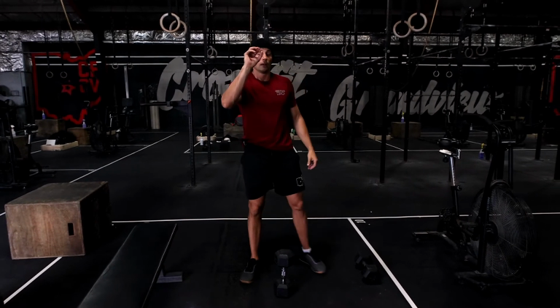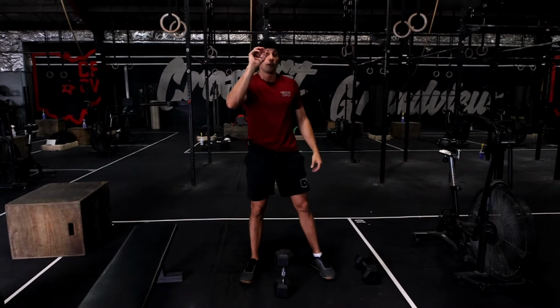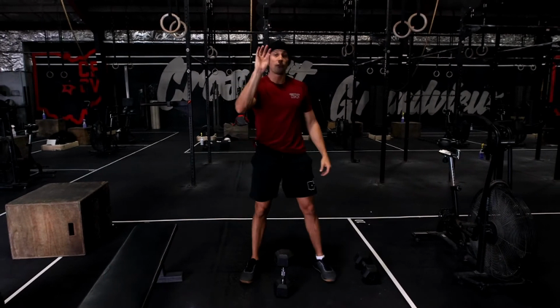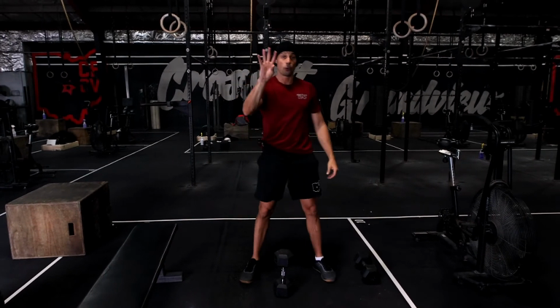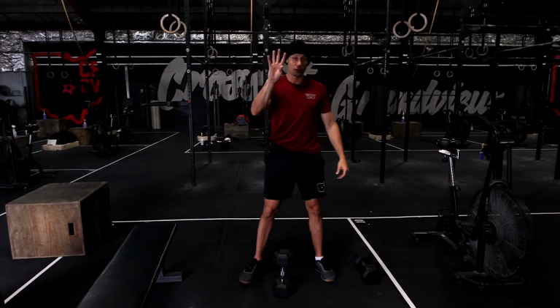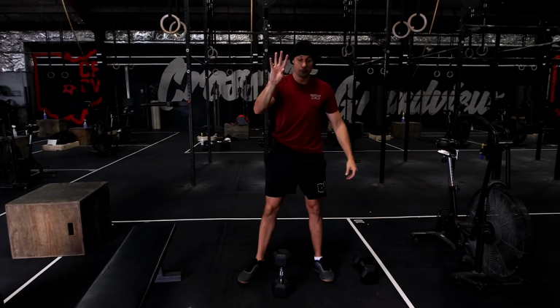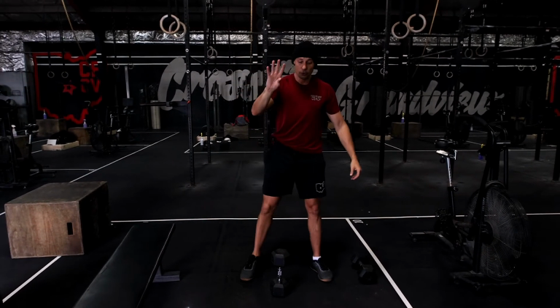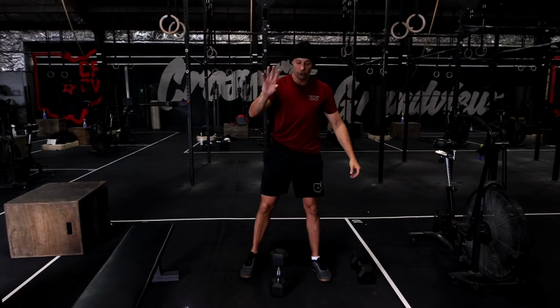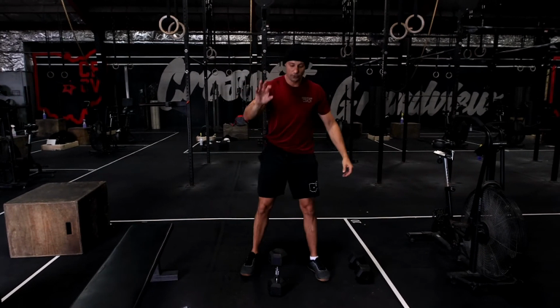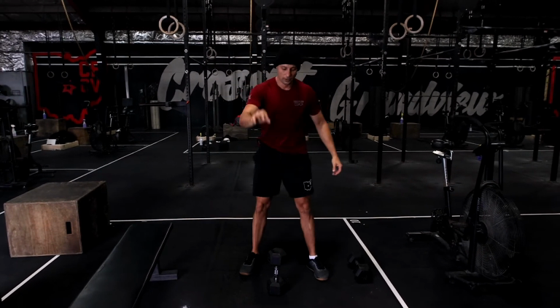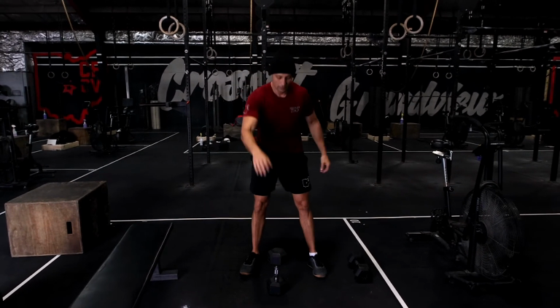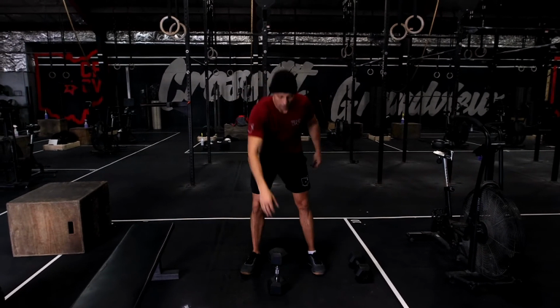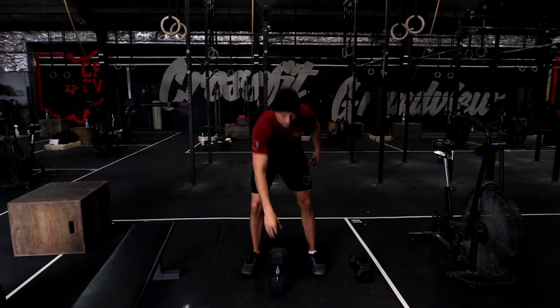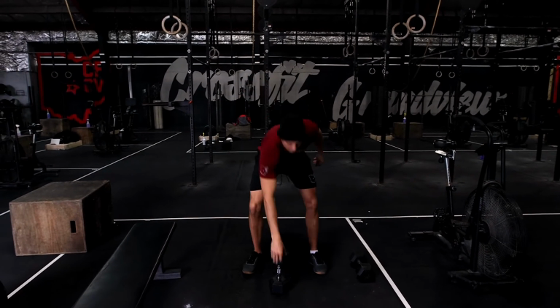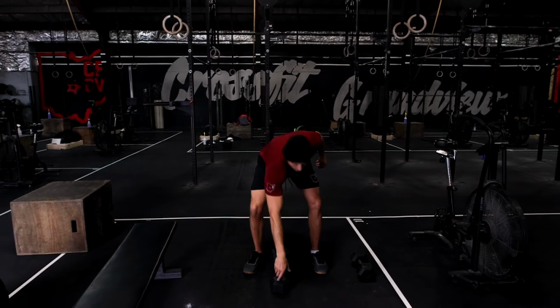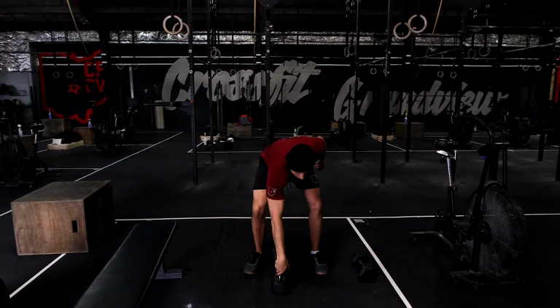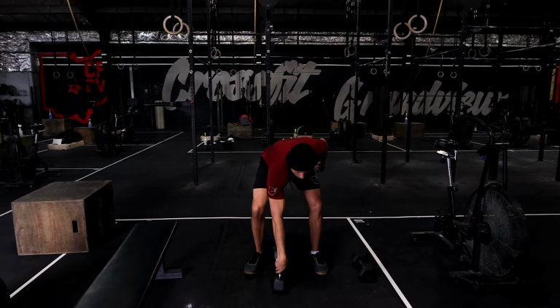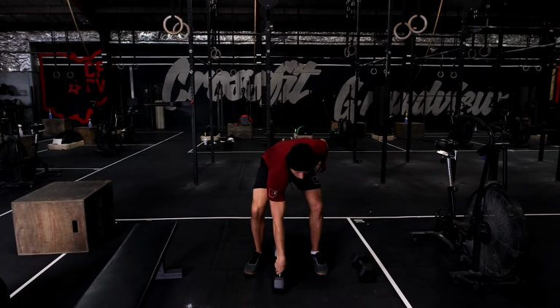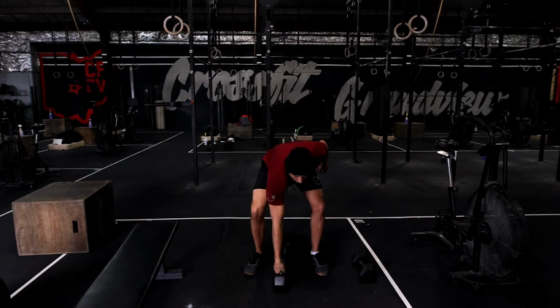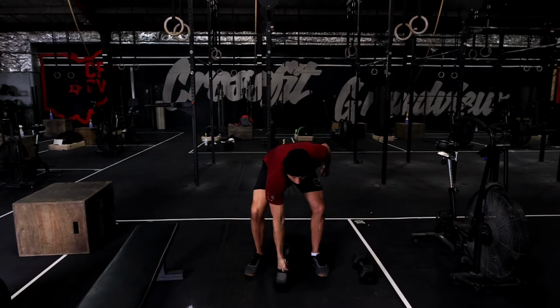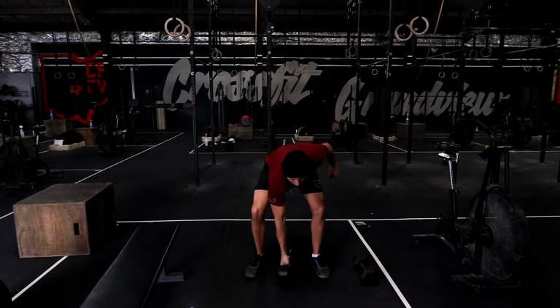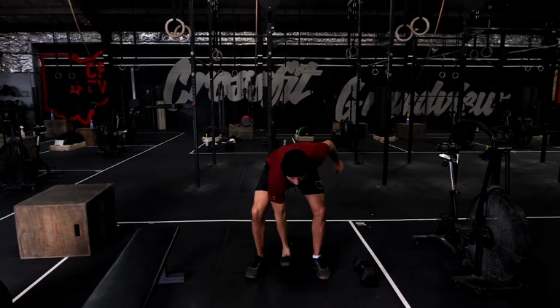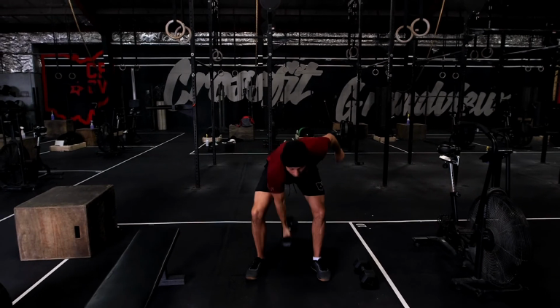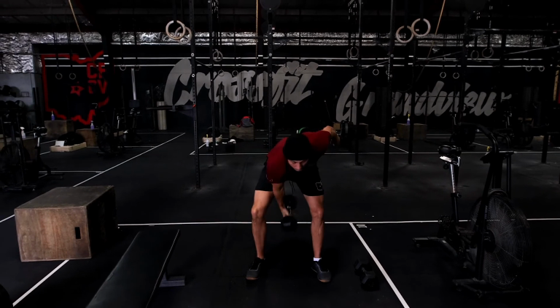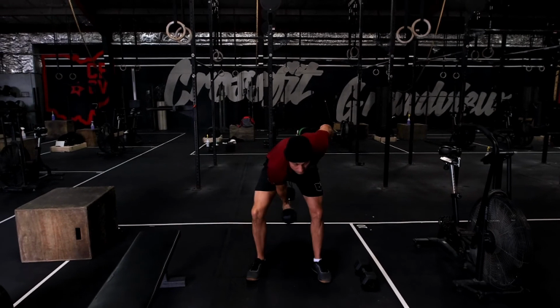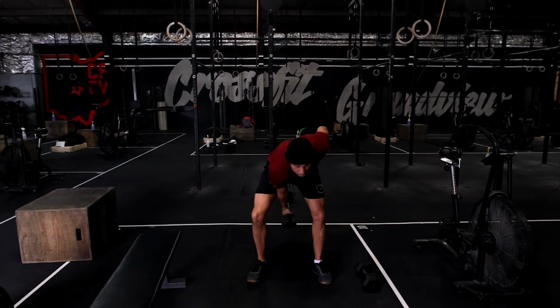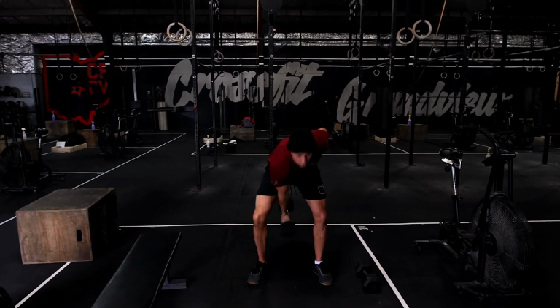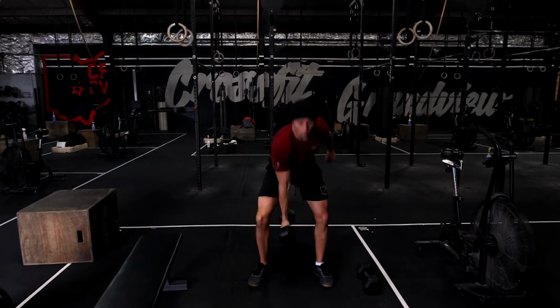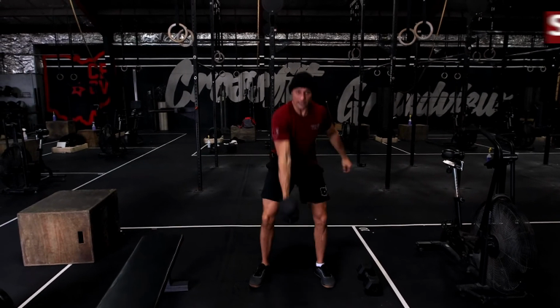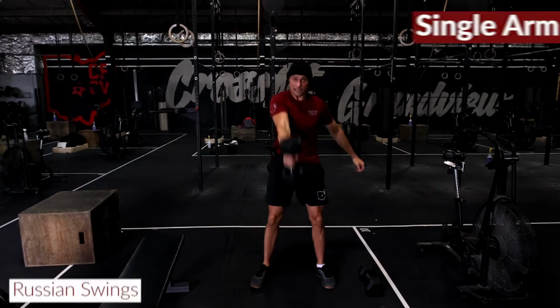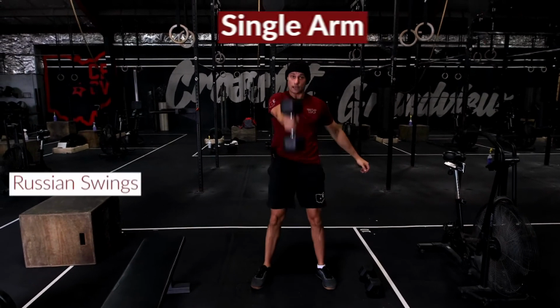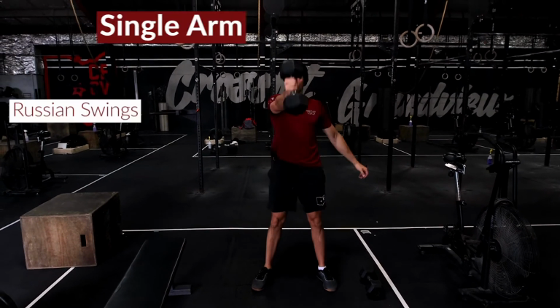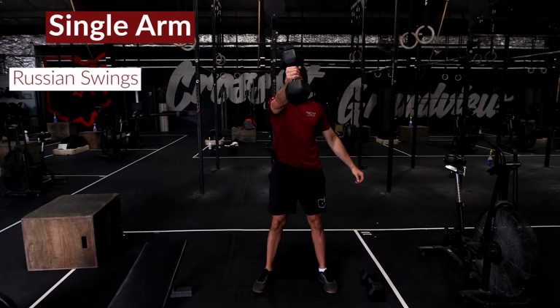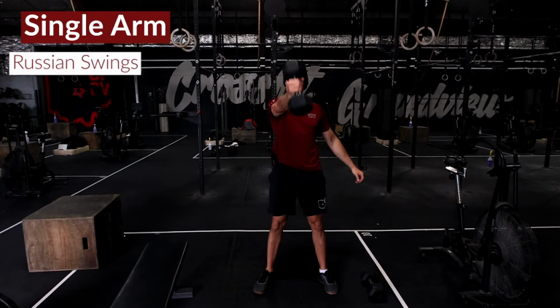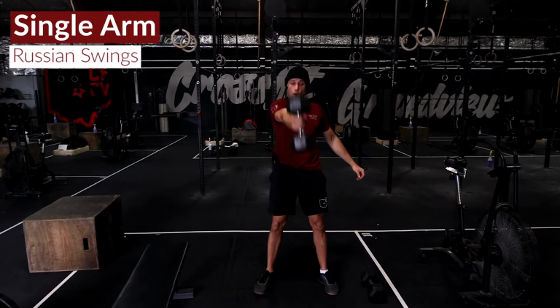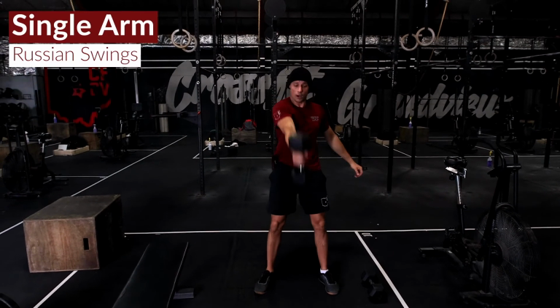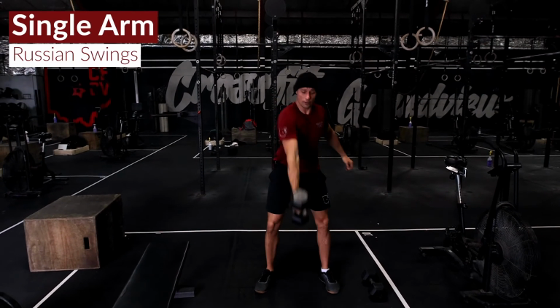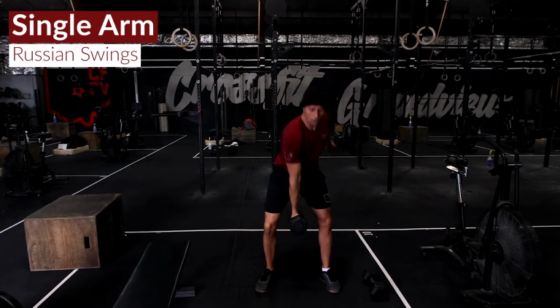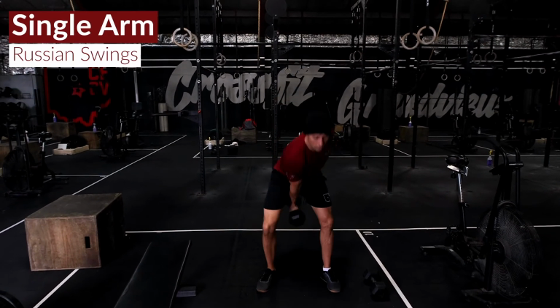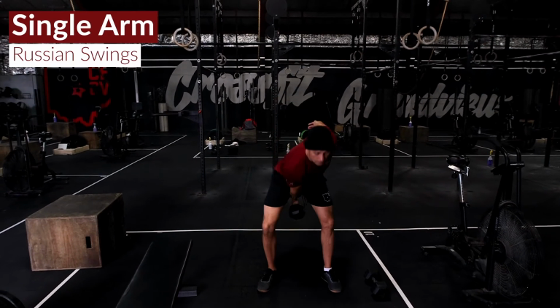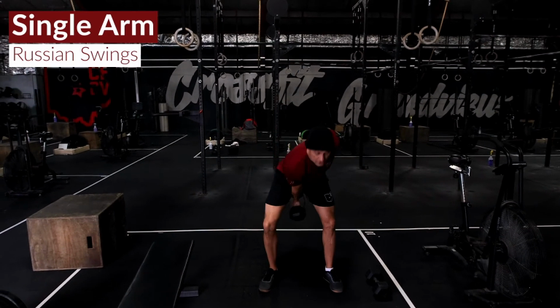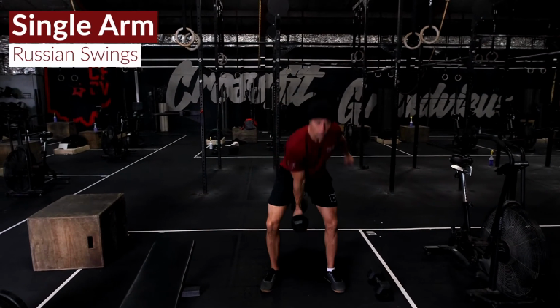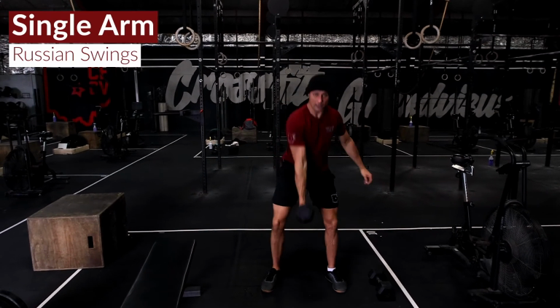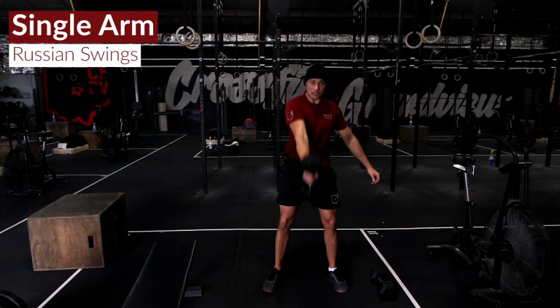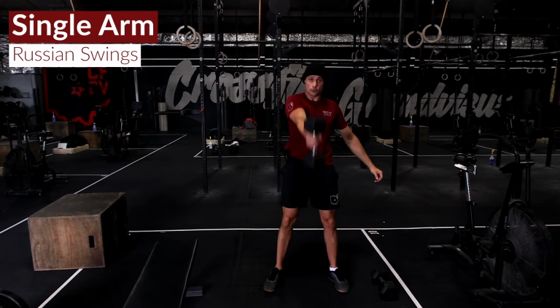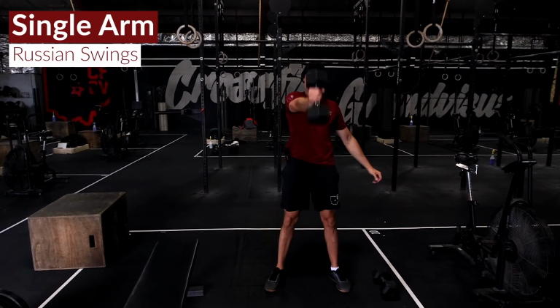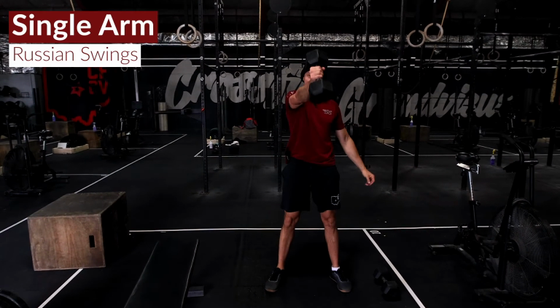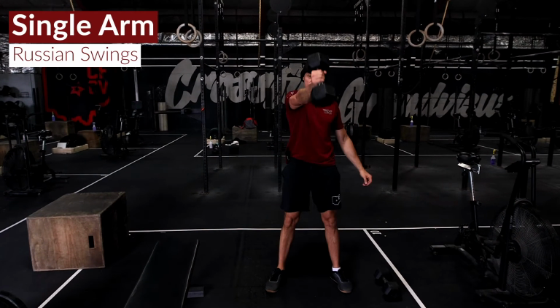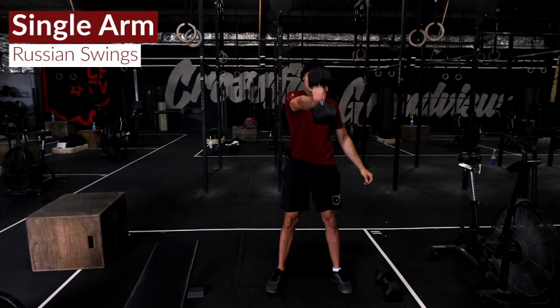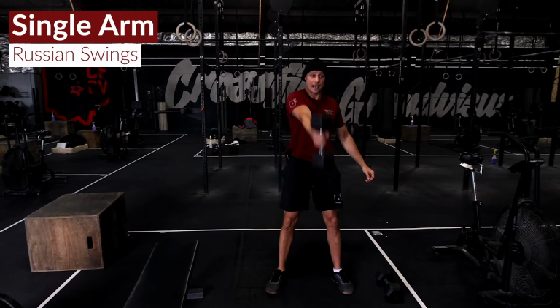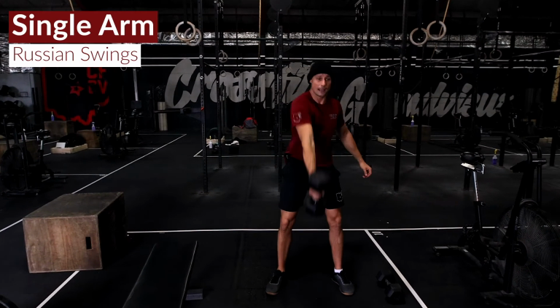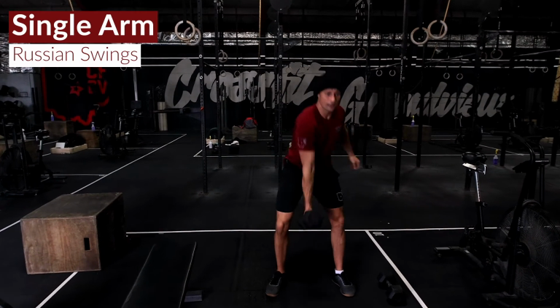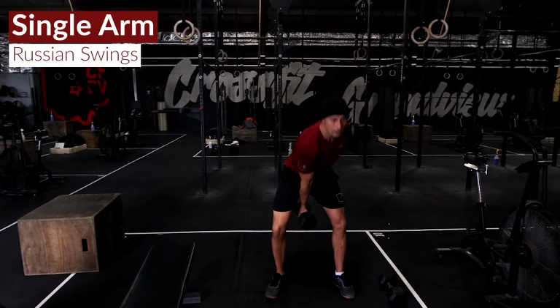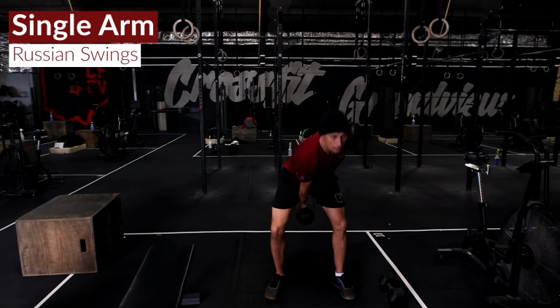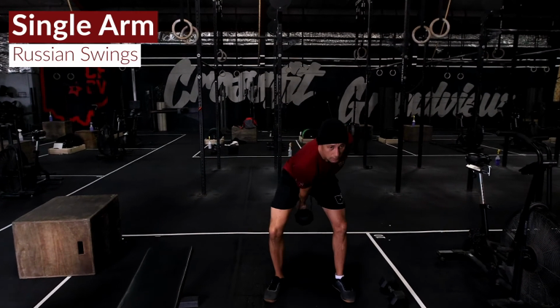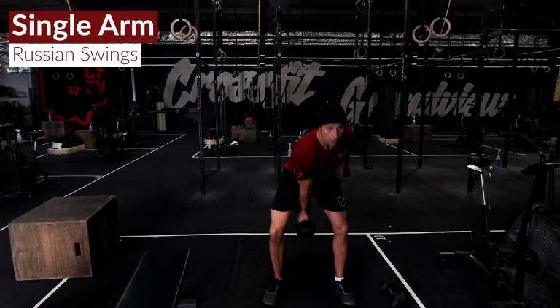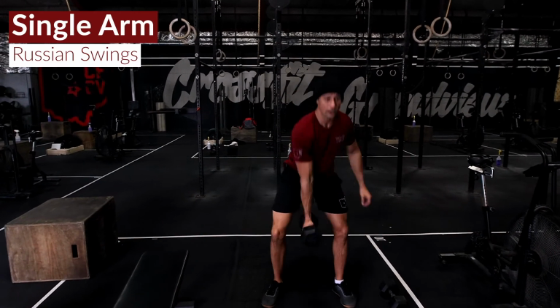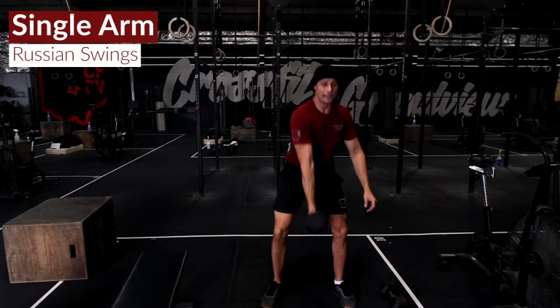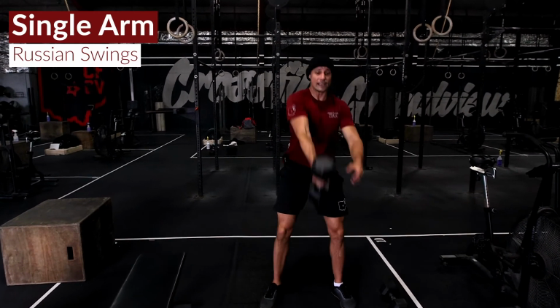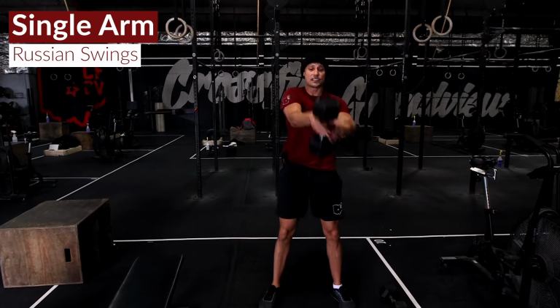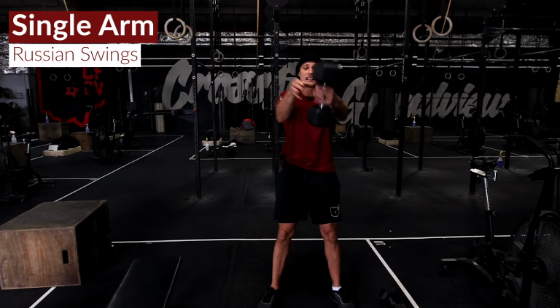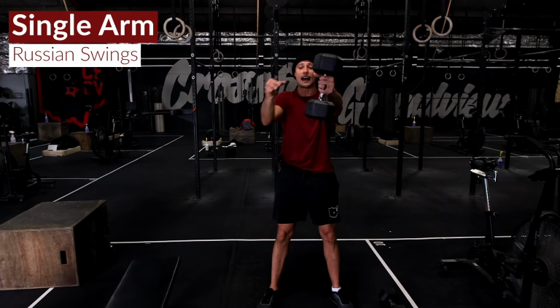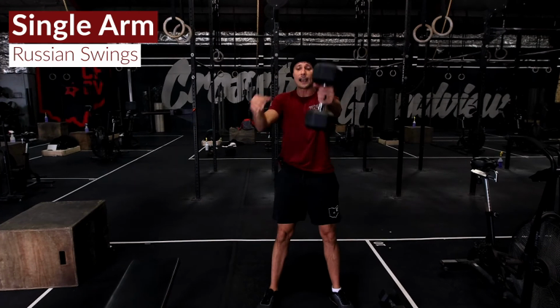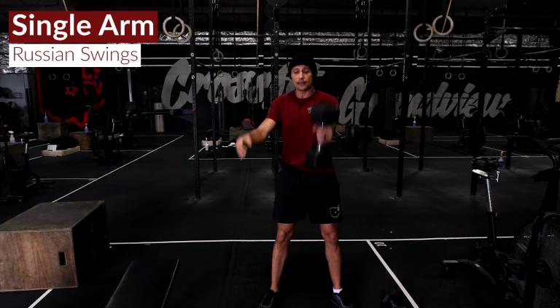Fourth move: 1-arm swings — 10 on each side.